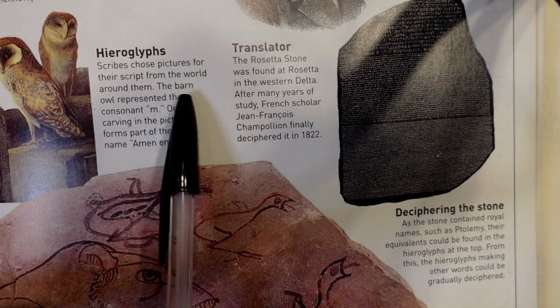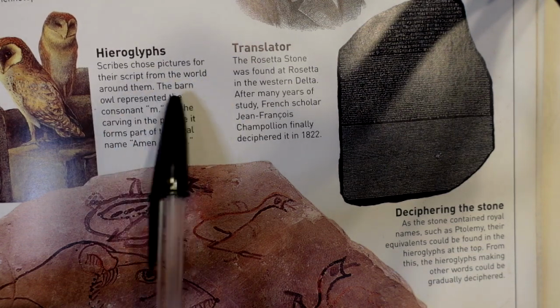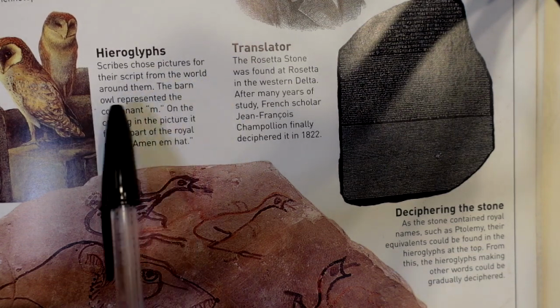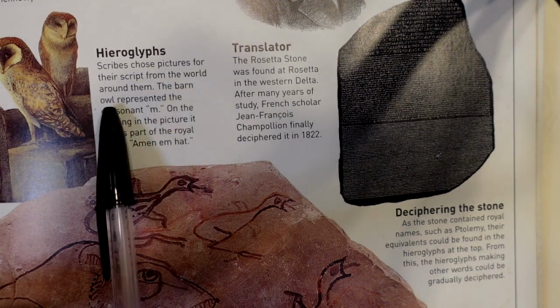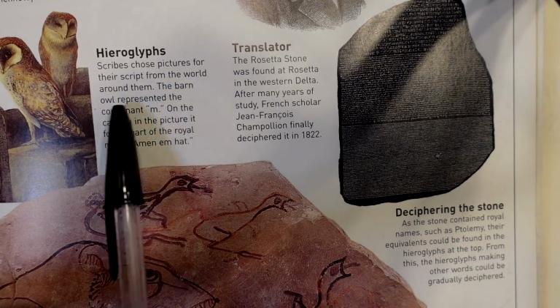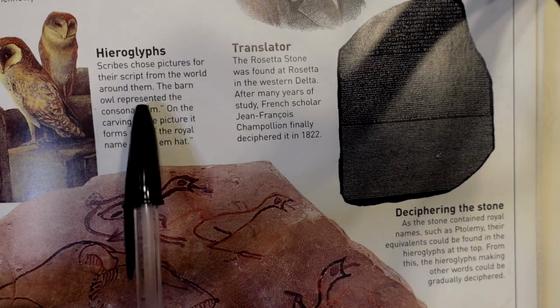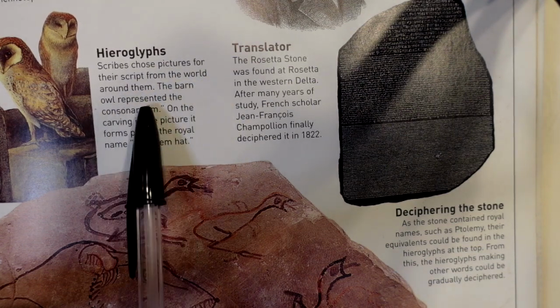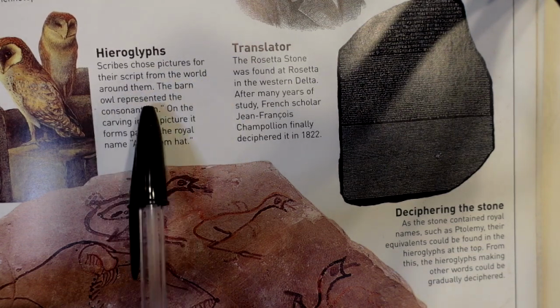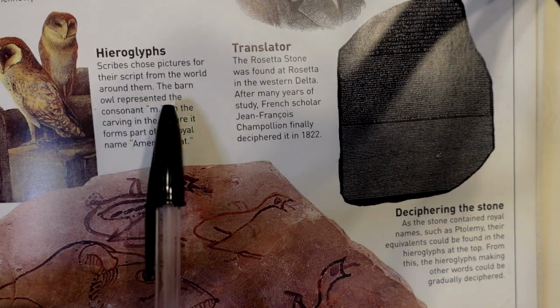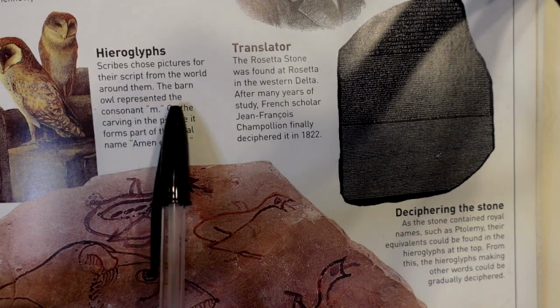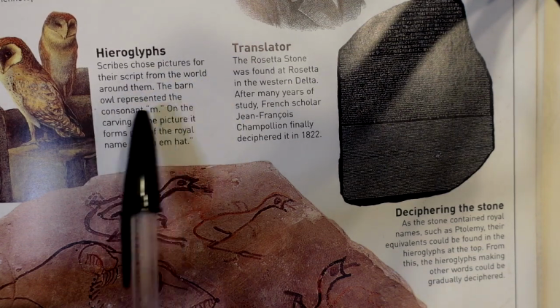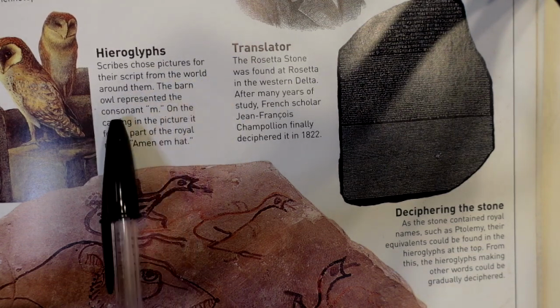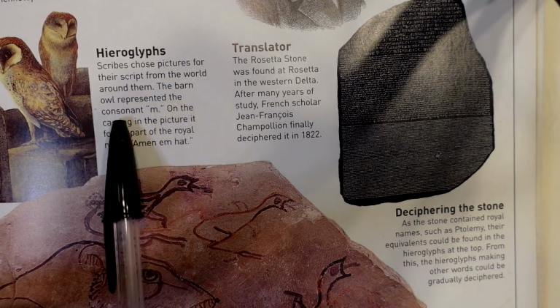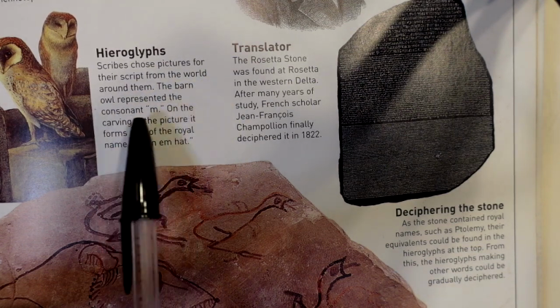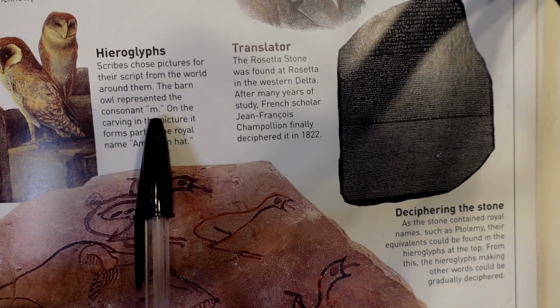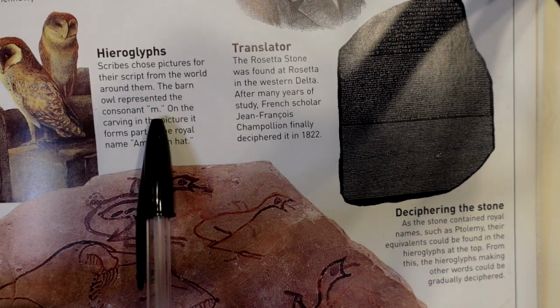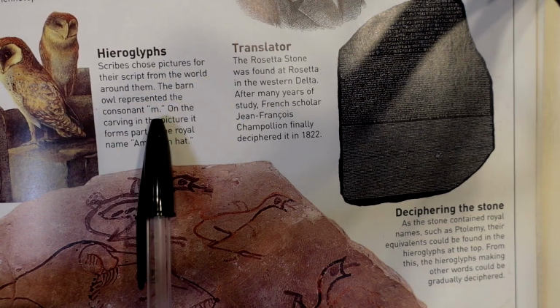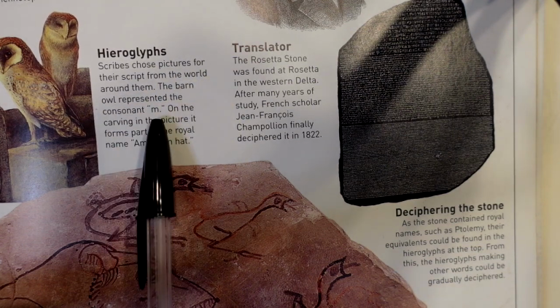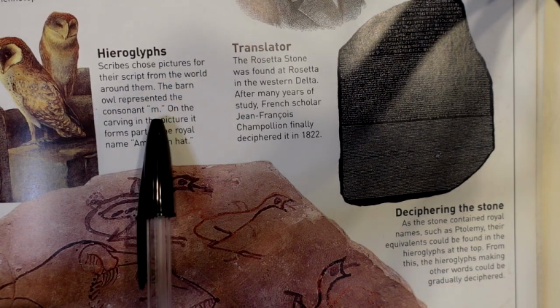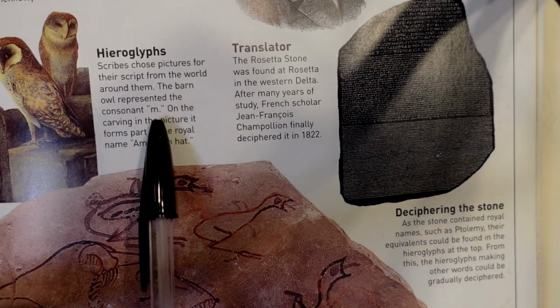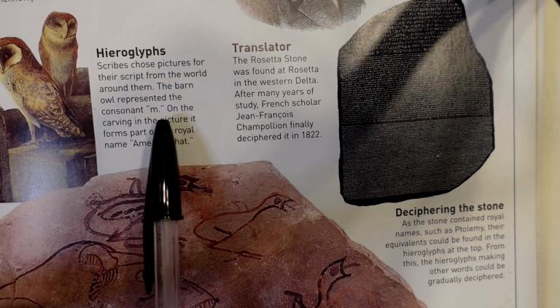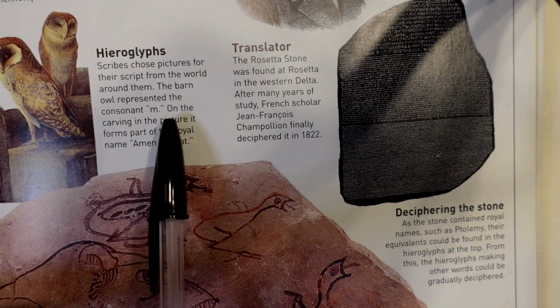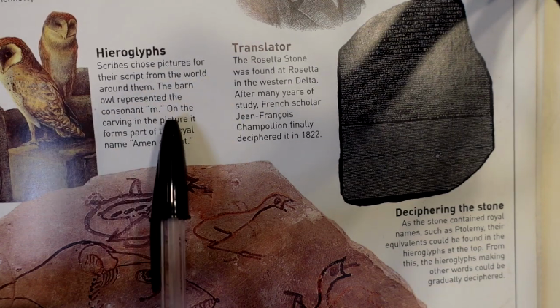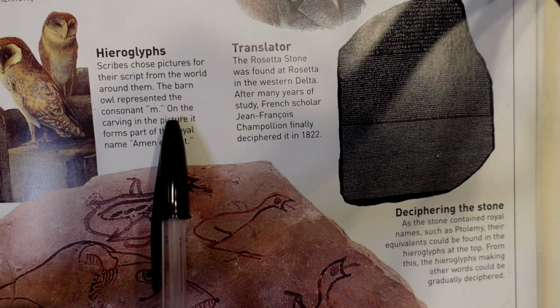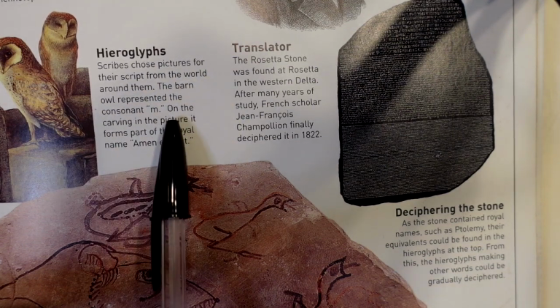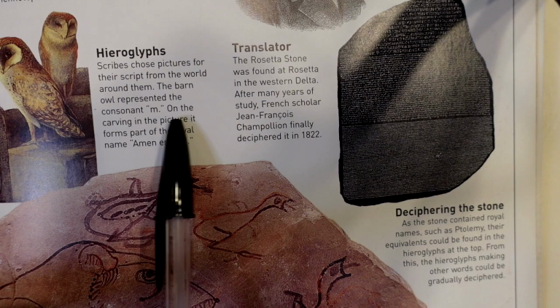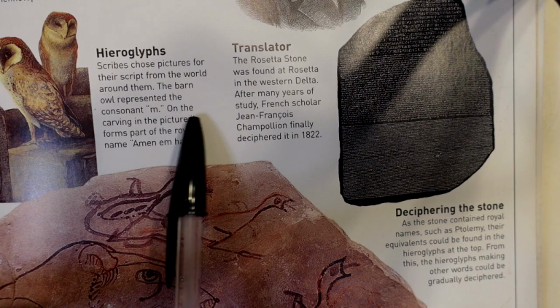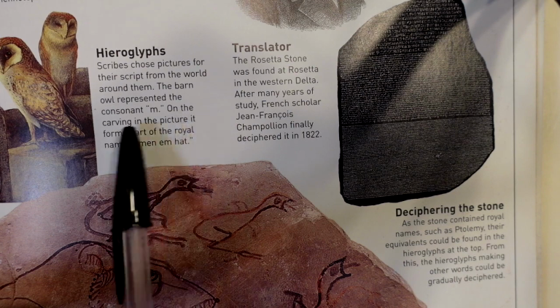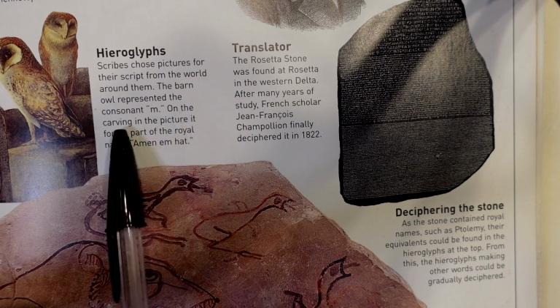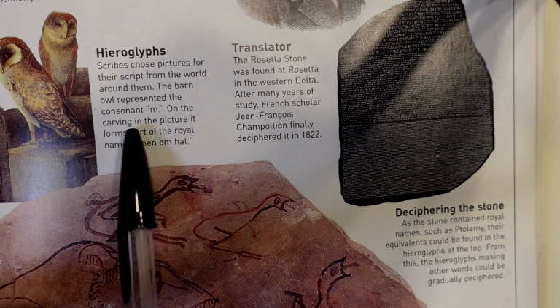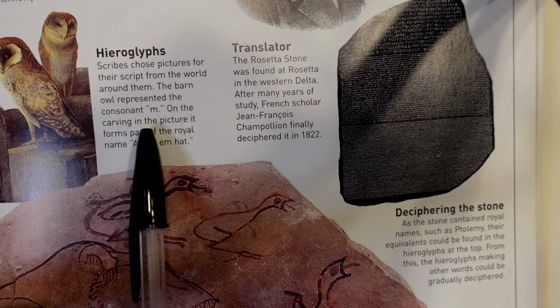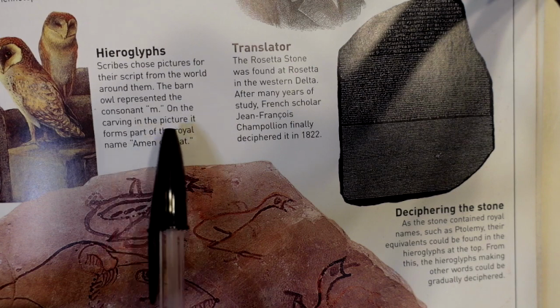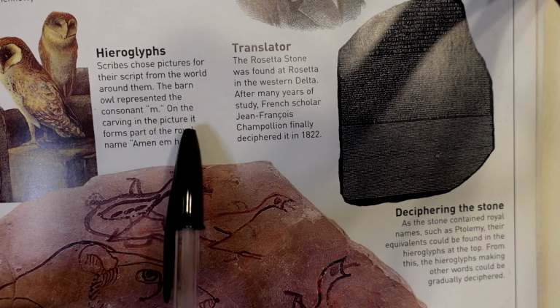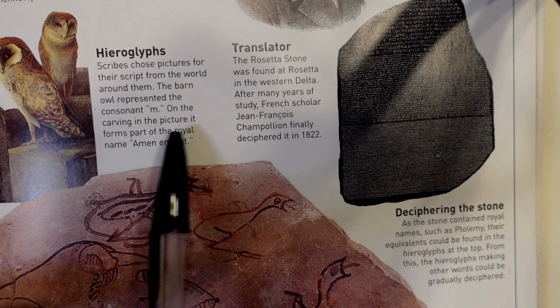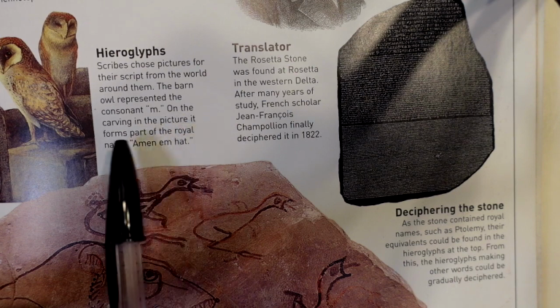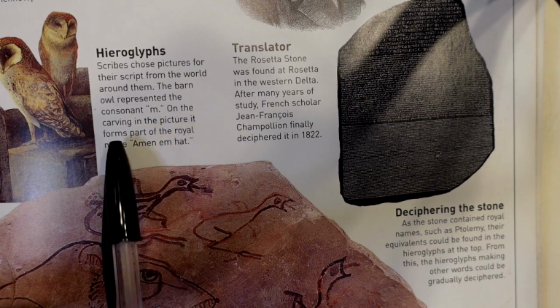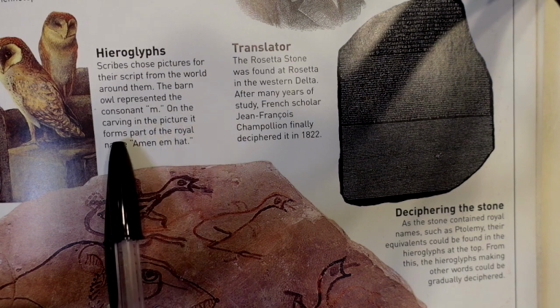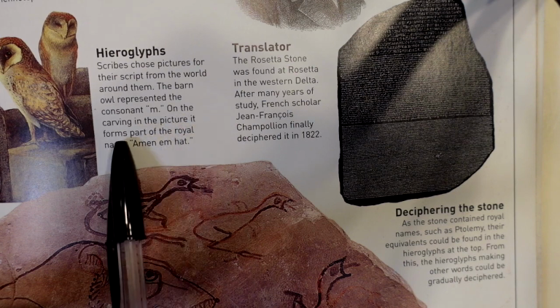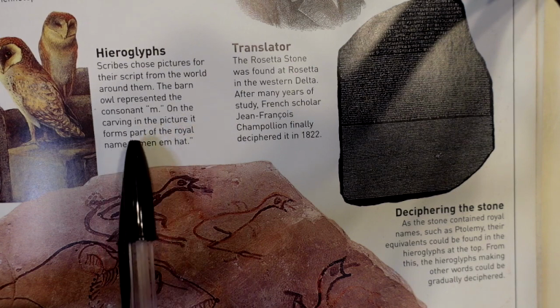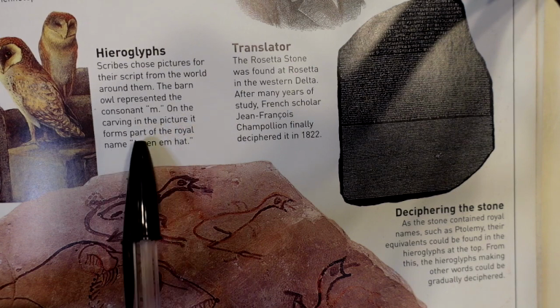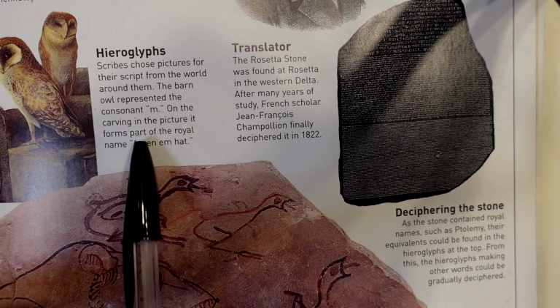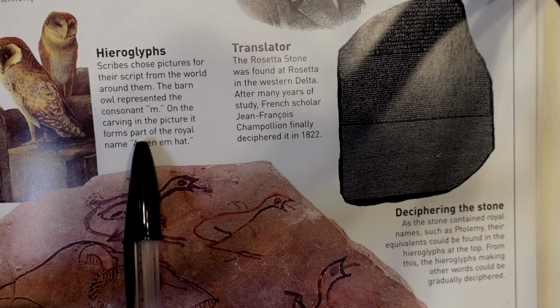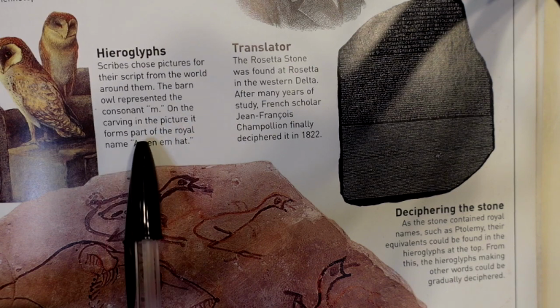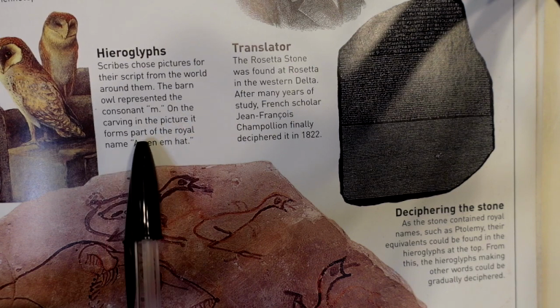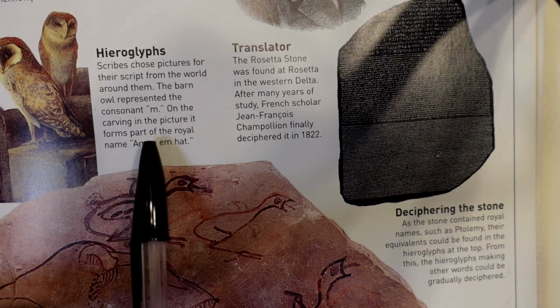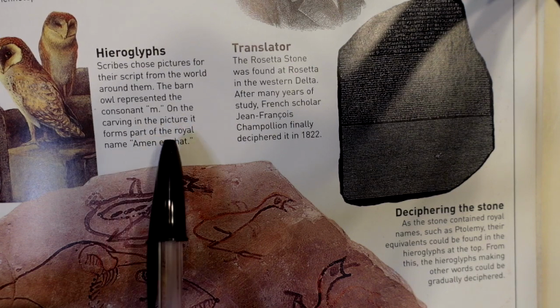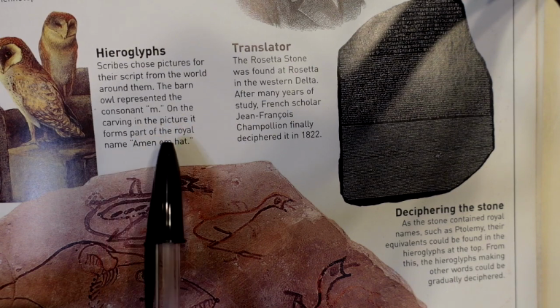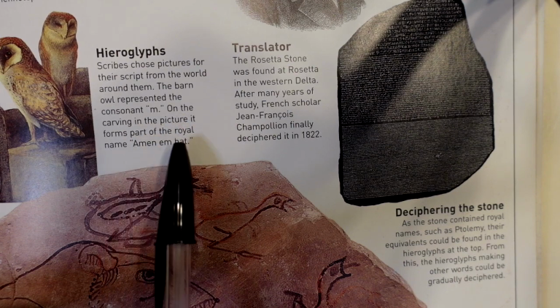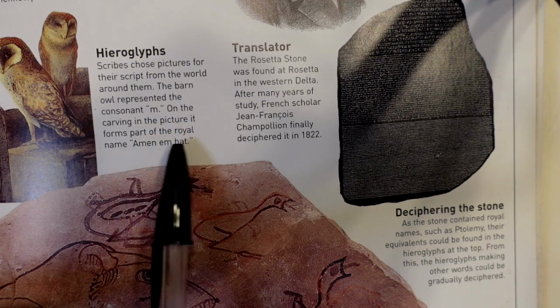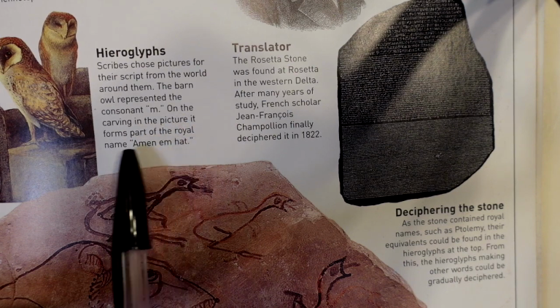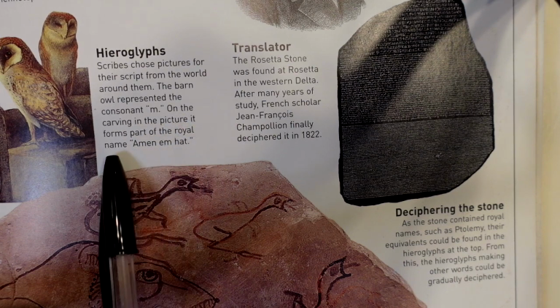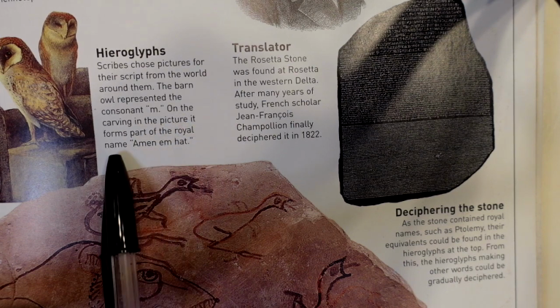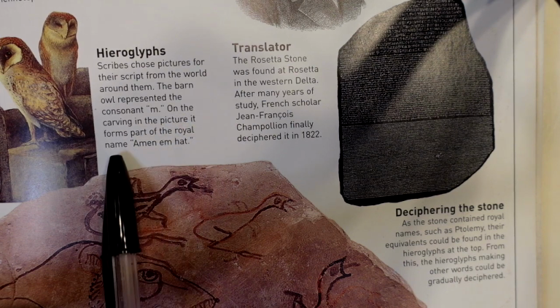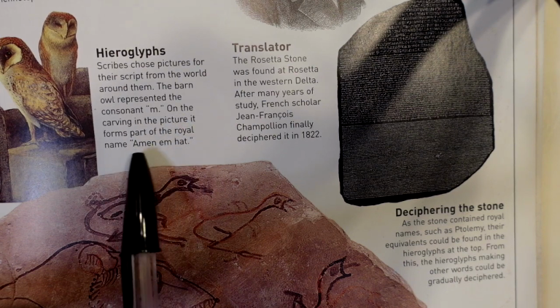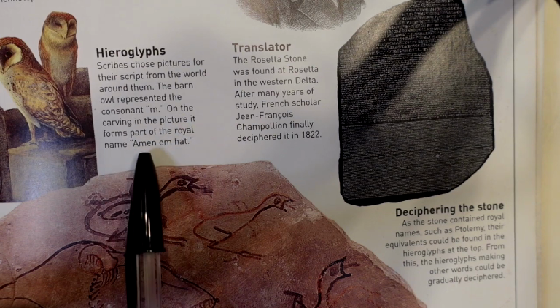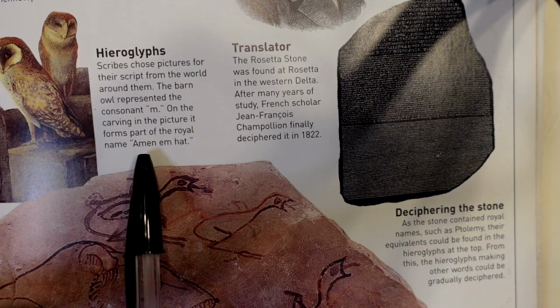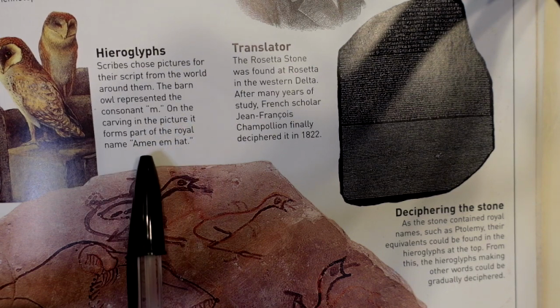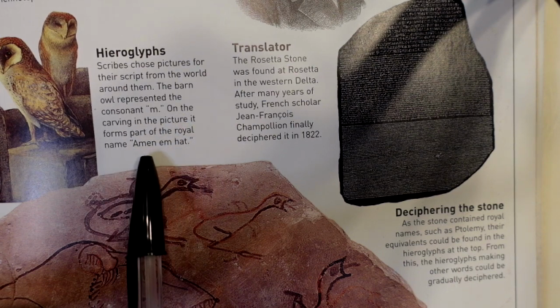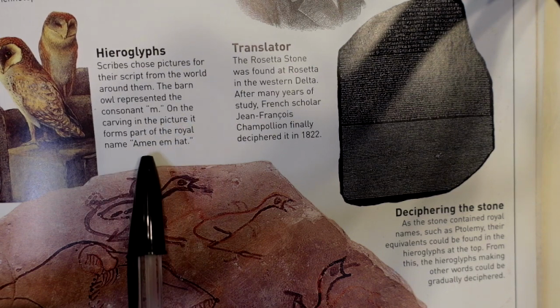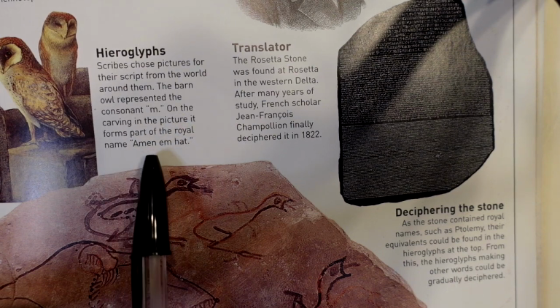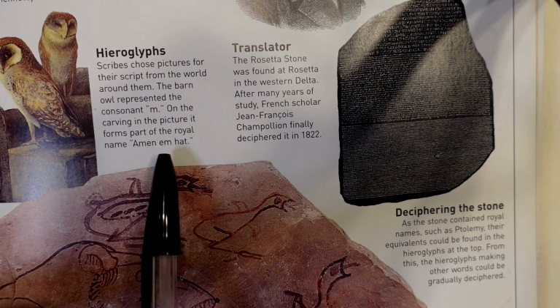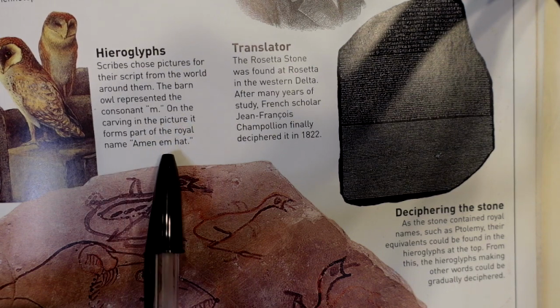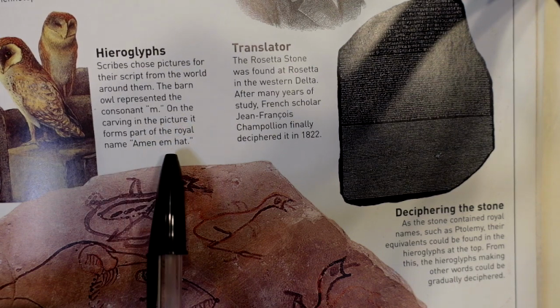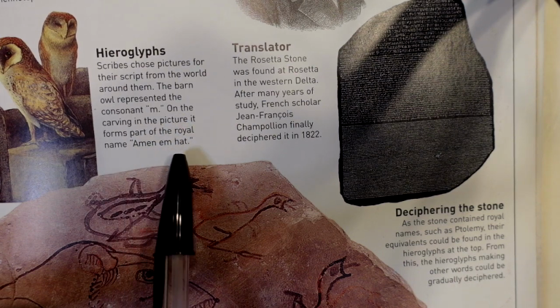Scribes chose pictures for their script from the world around them. The barn owl represented the consonant M. It forms part of the royal name Amen M. Hat.